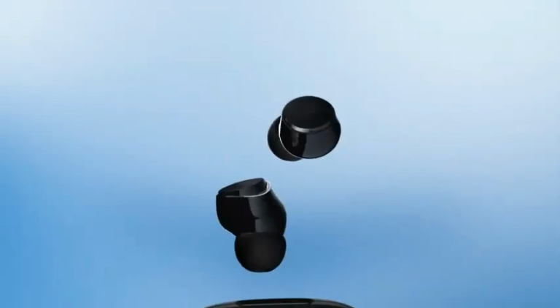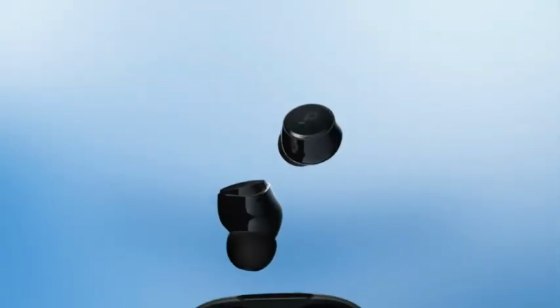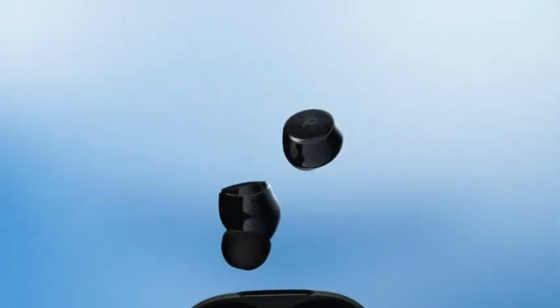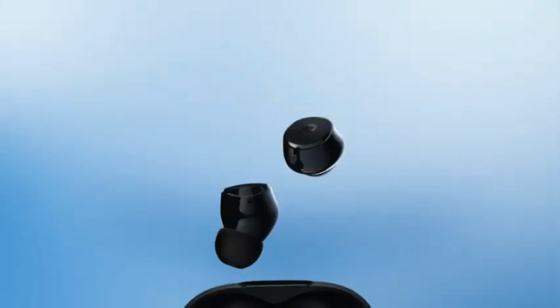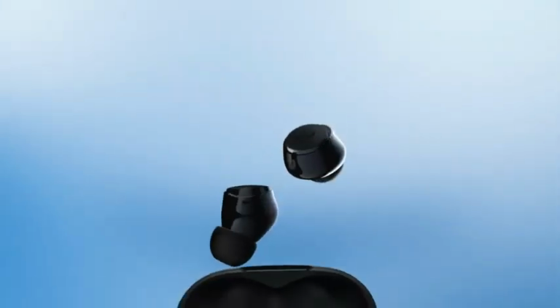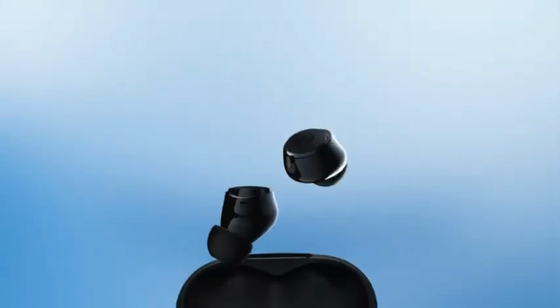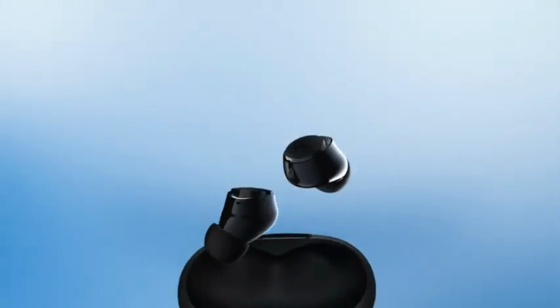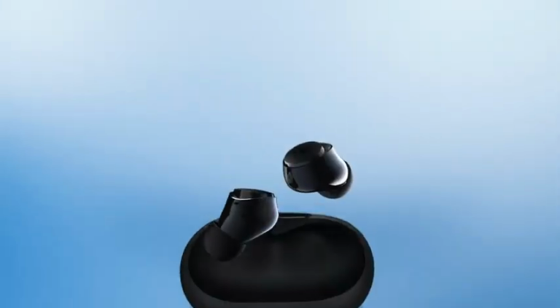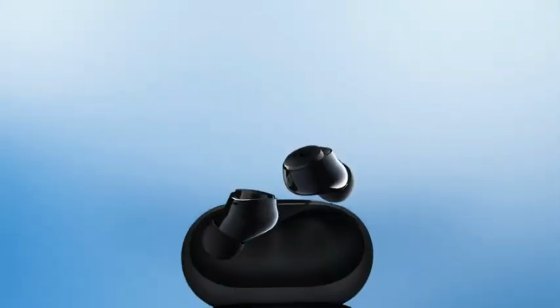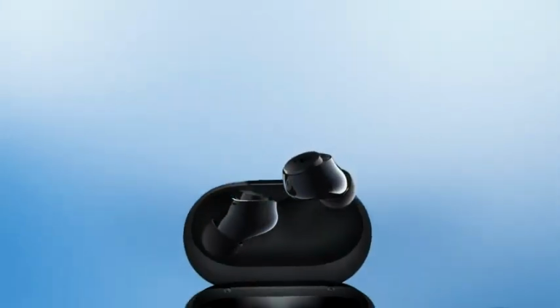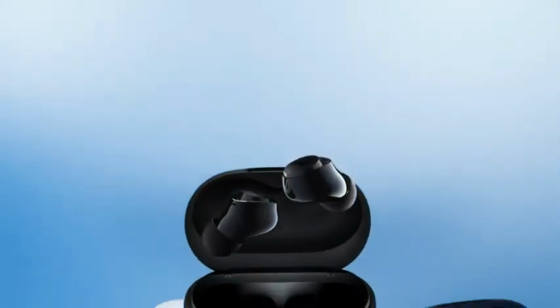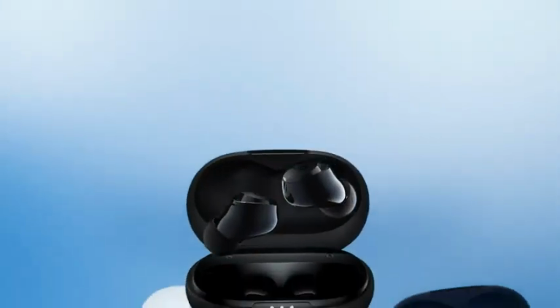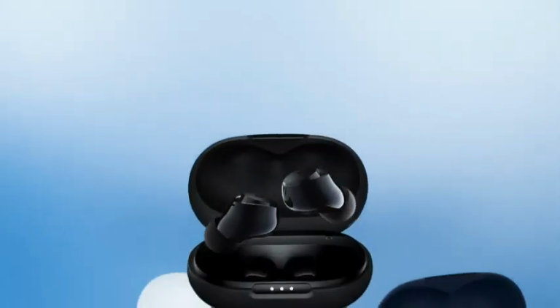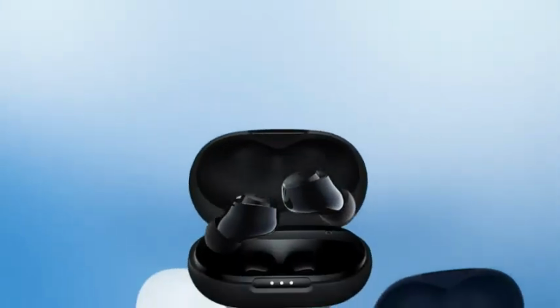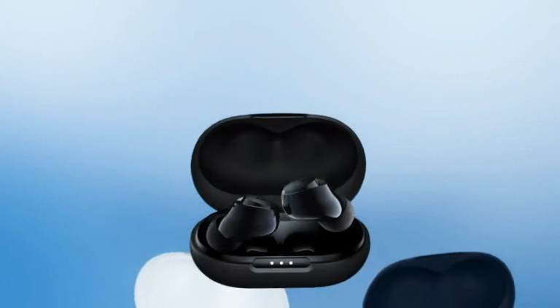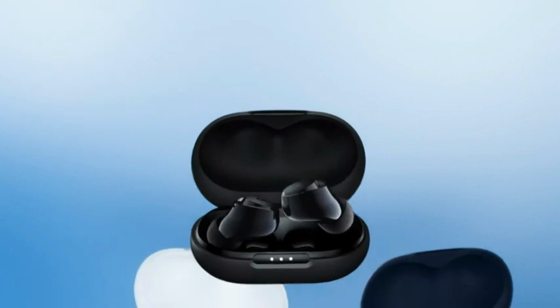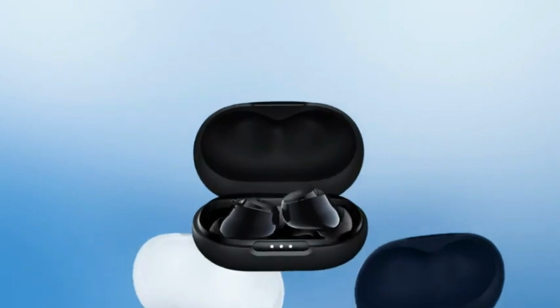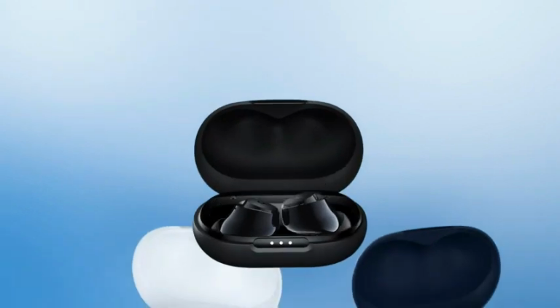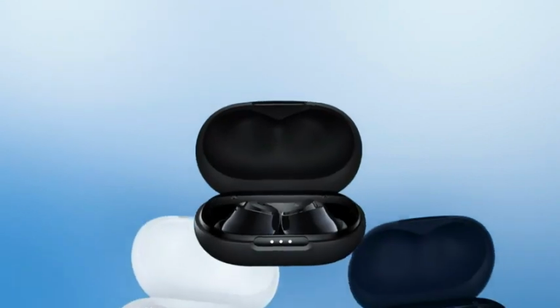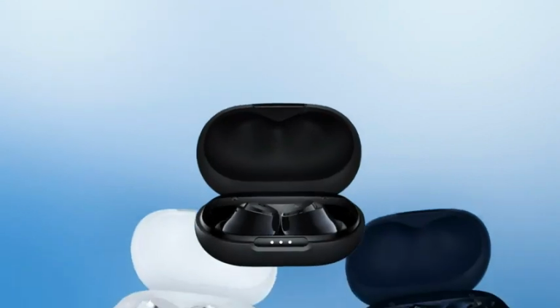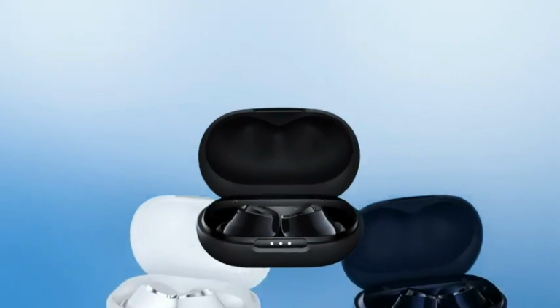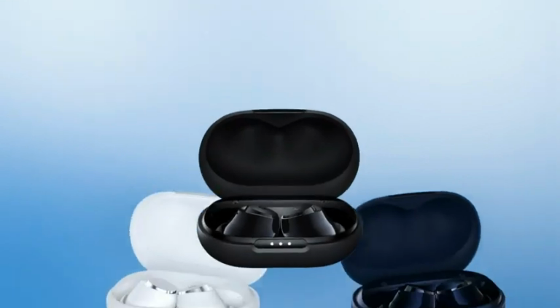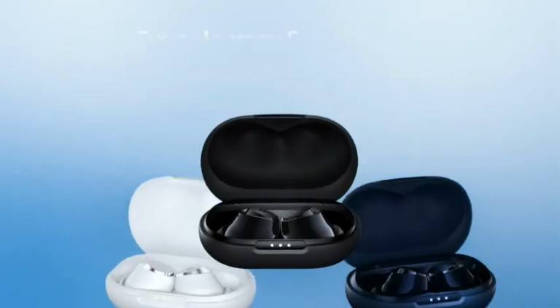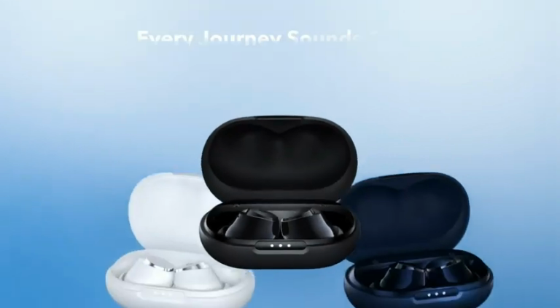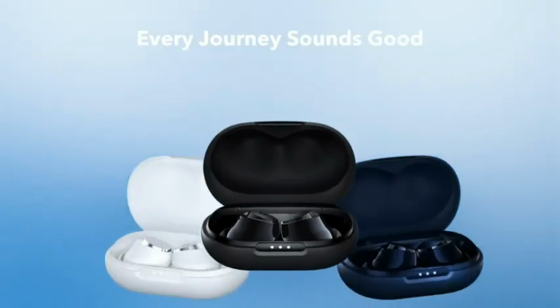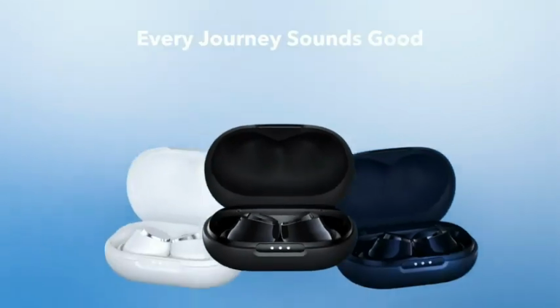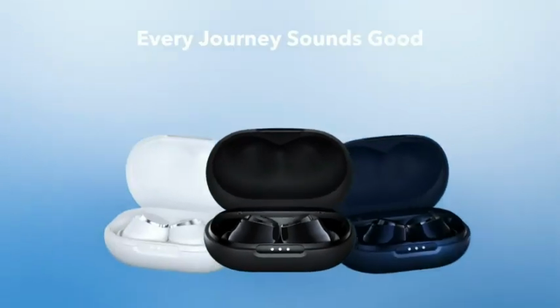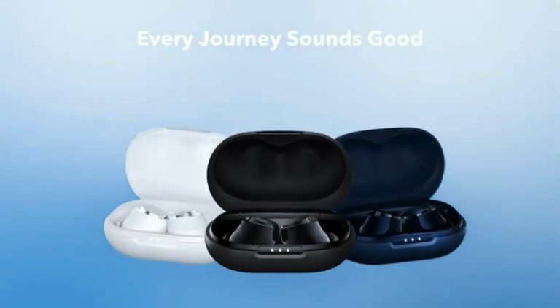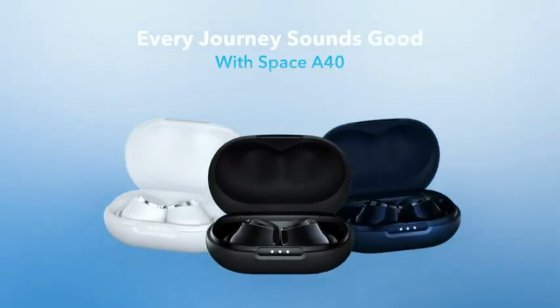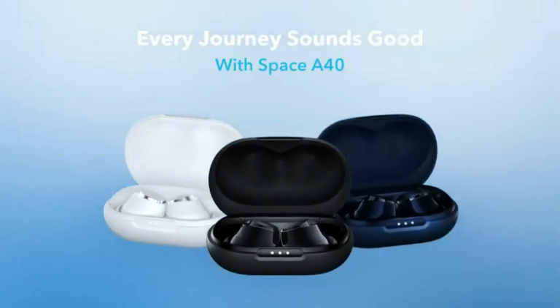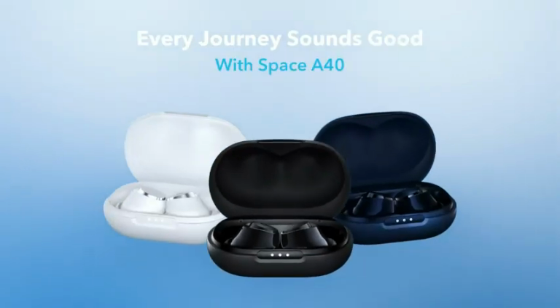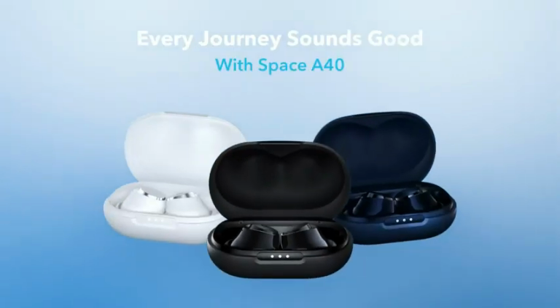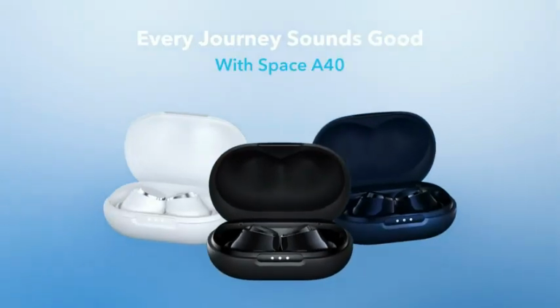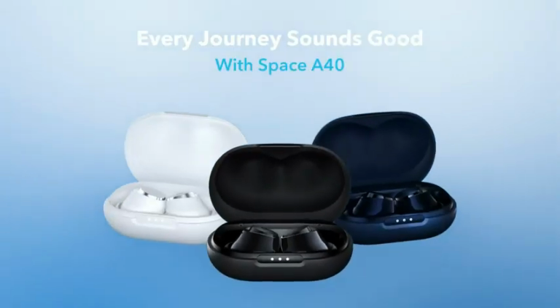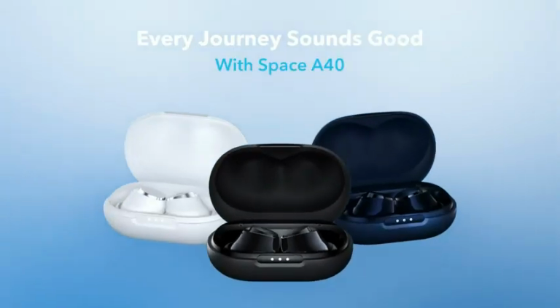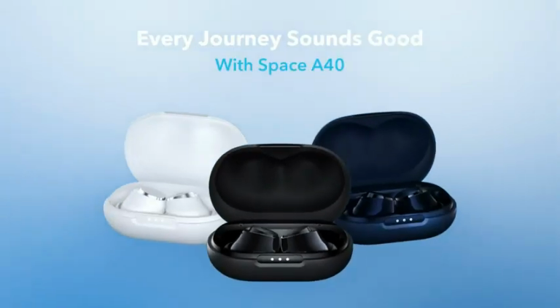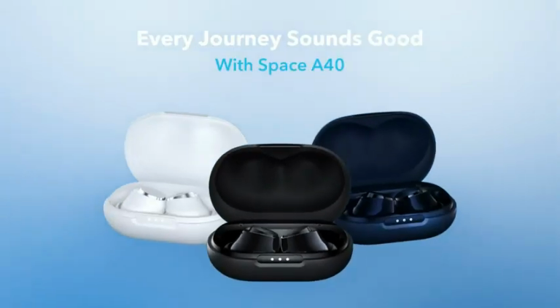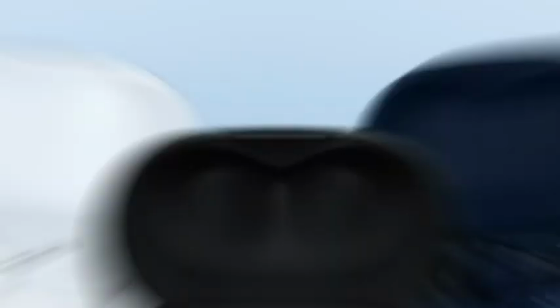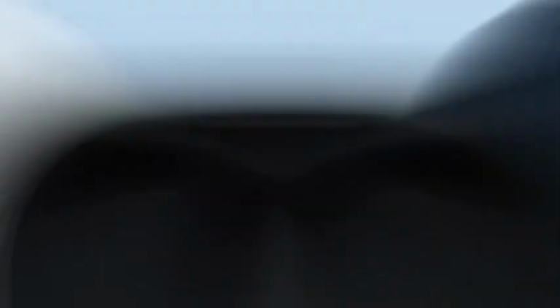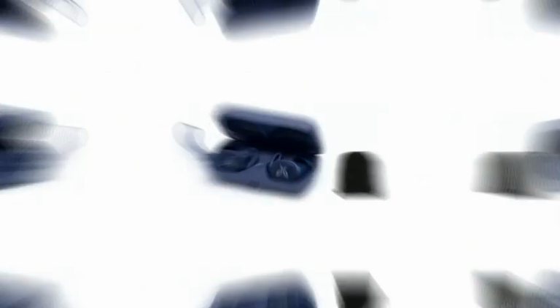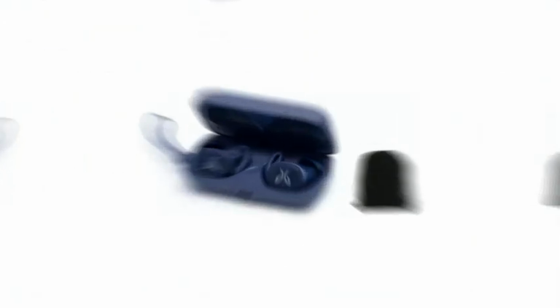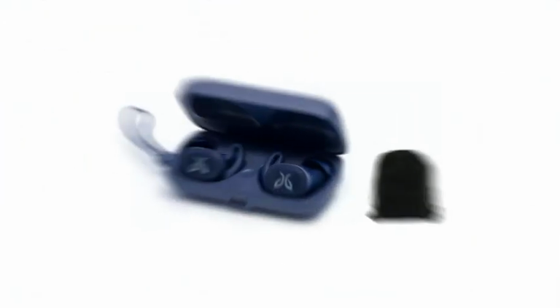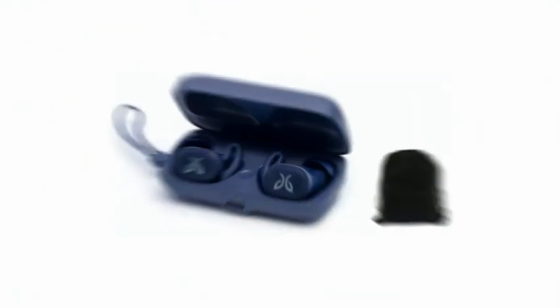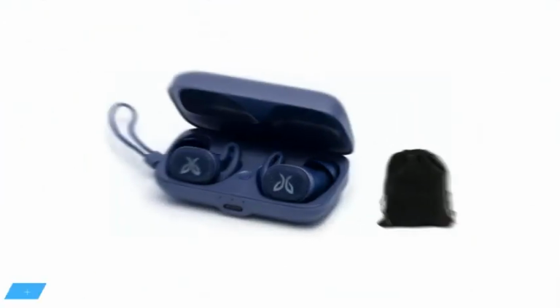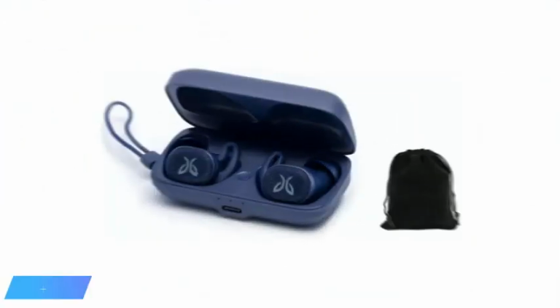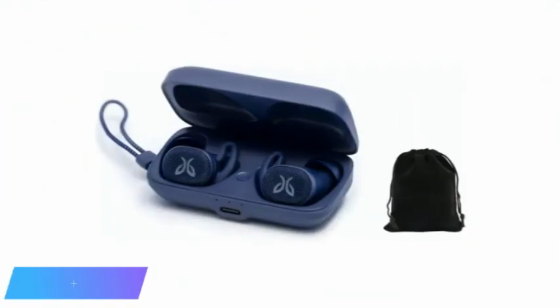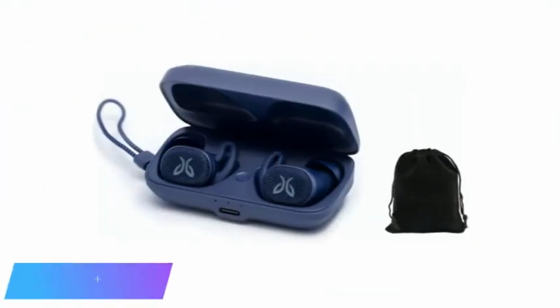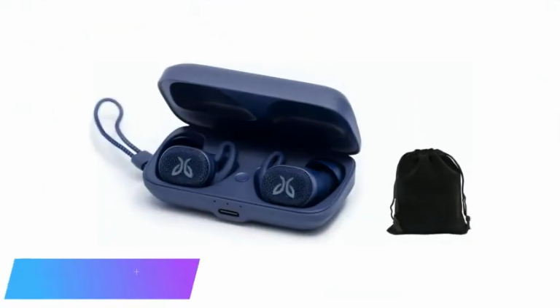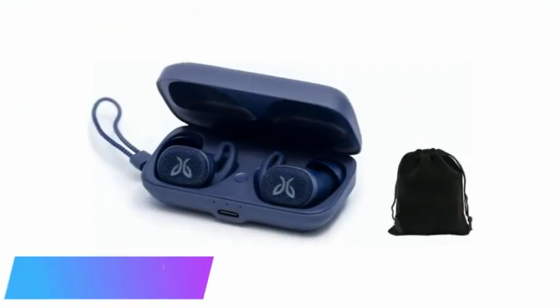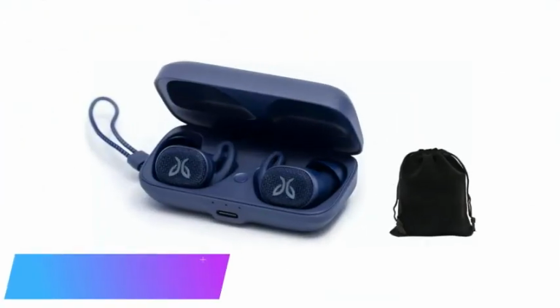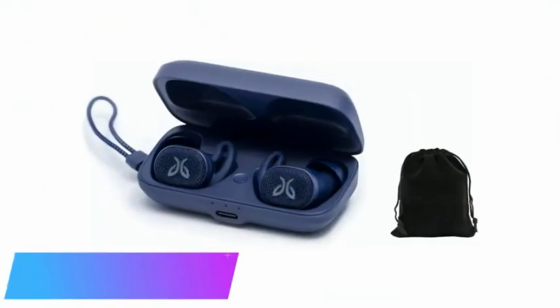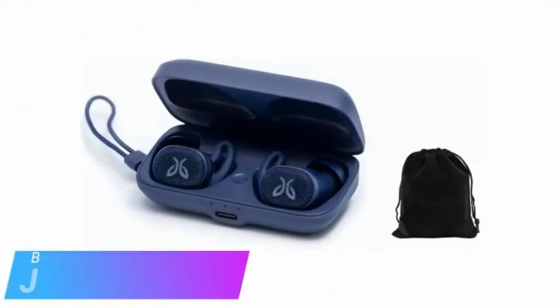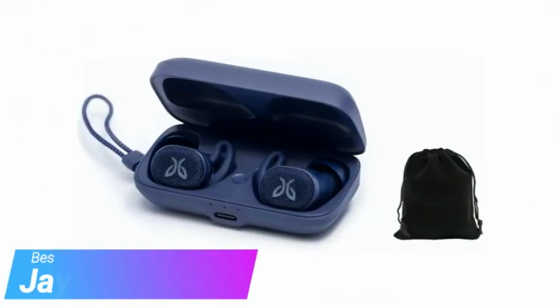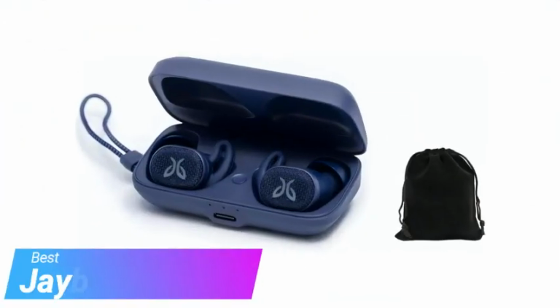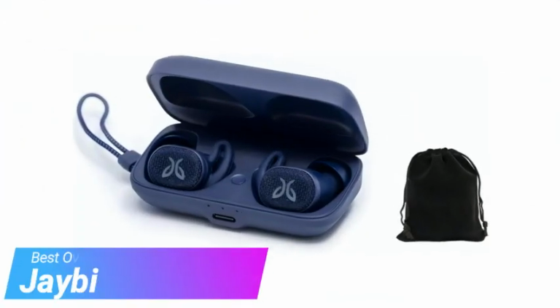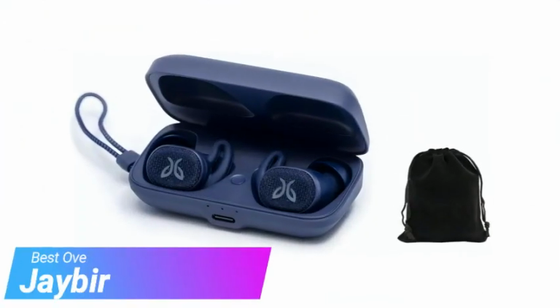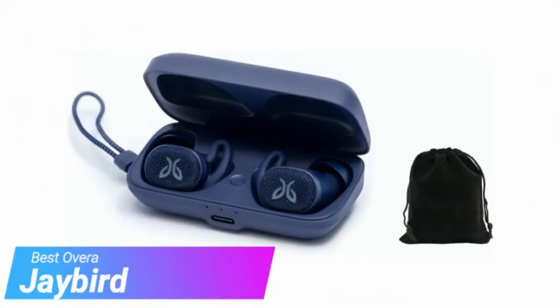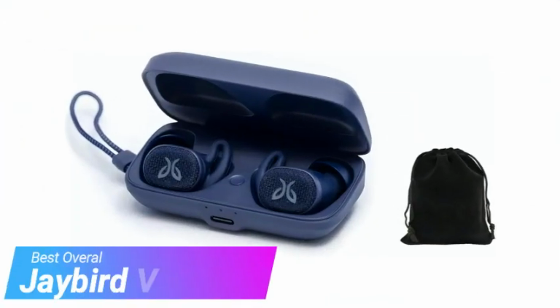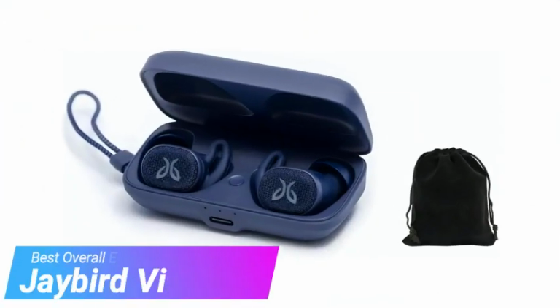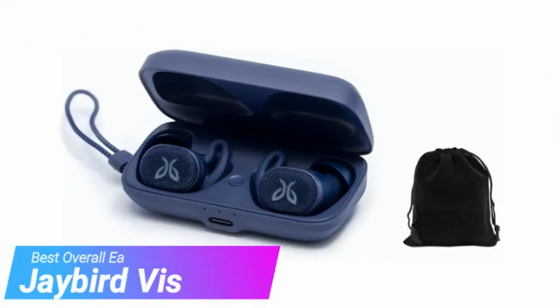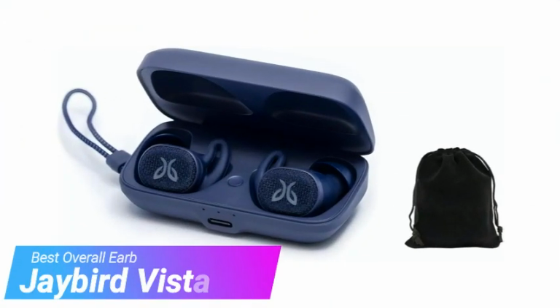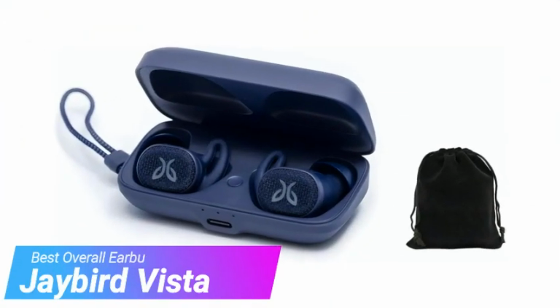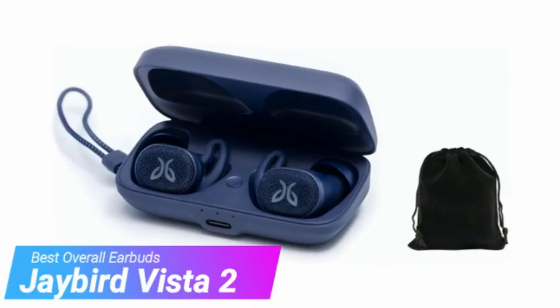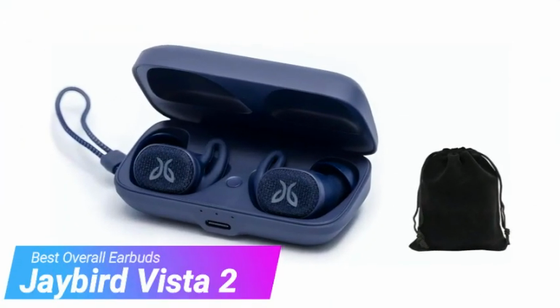If that's a feature you really want, consider one of our also-great picks instead. Next up, we have the Jaybird Vista 2.